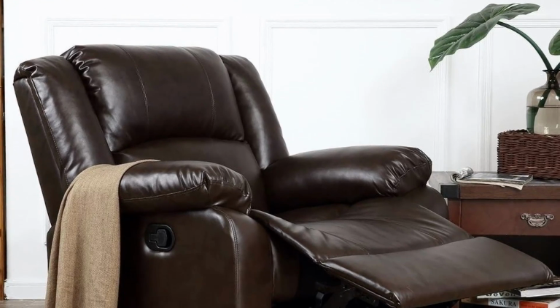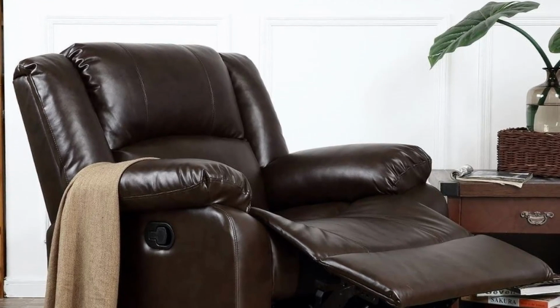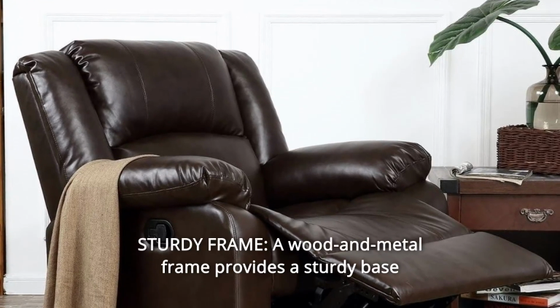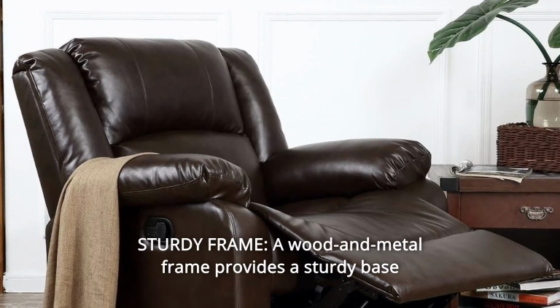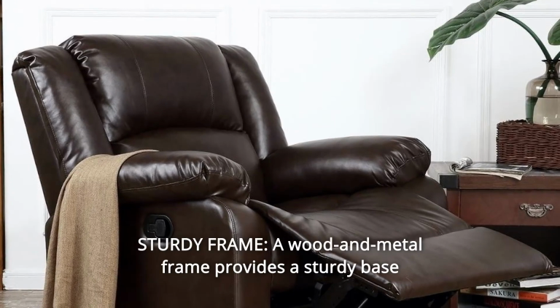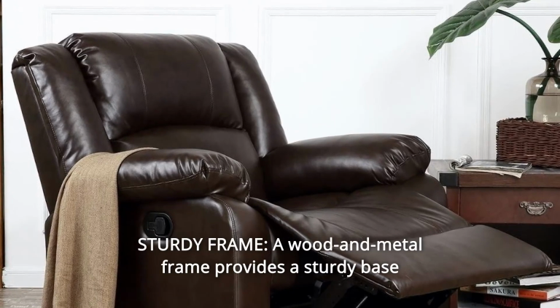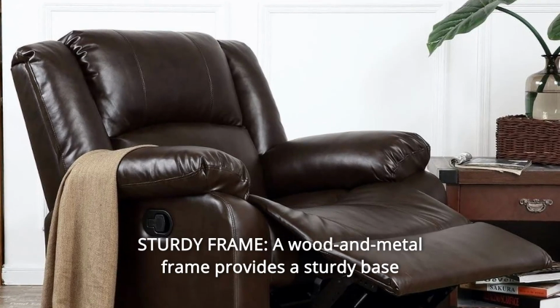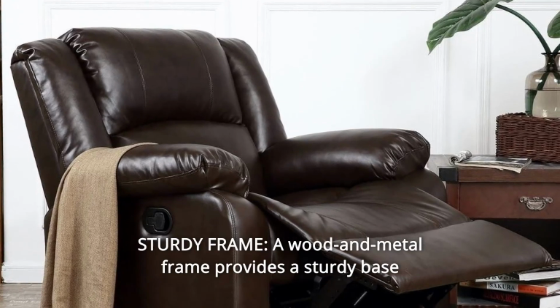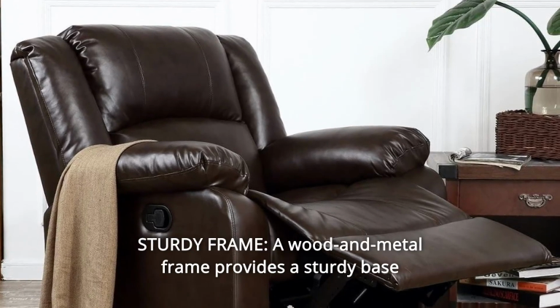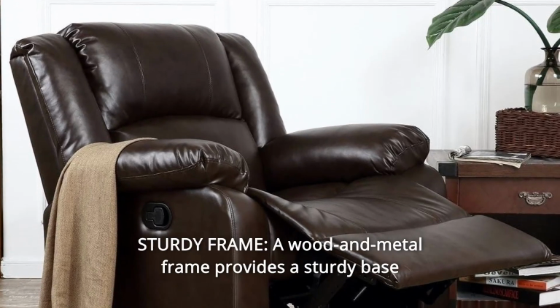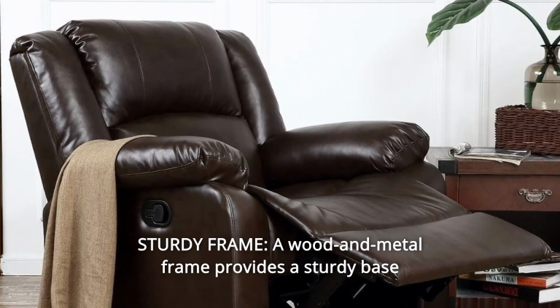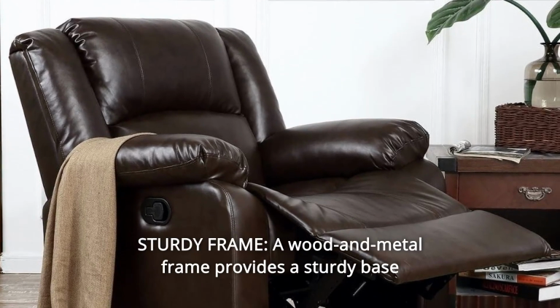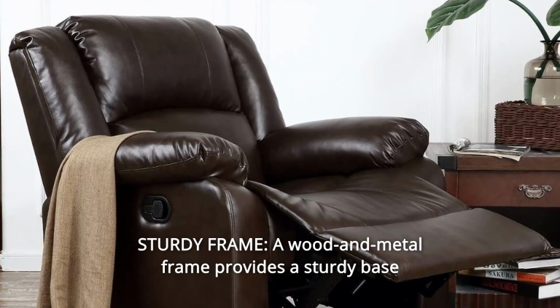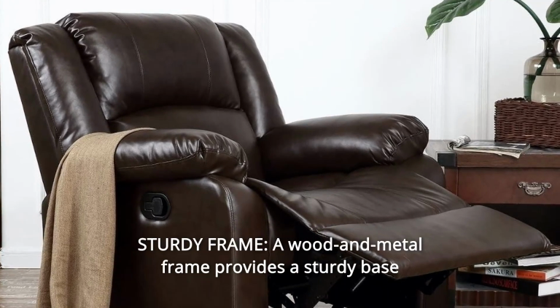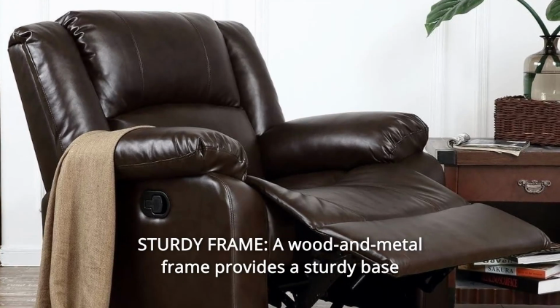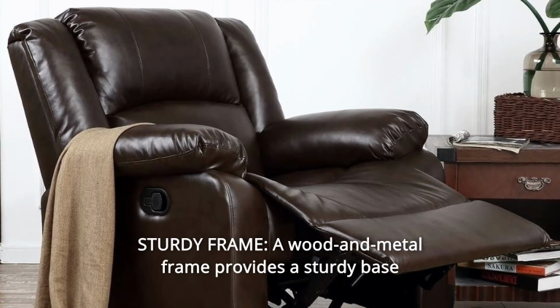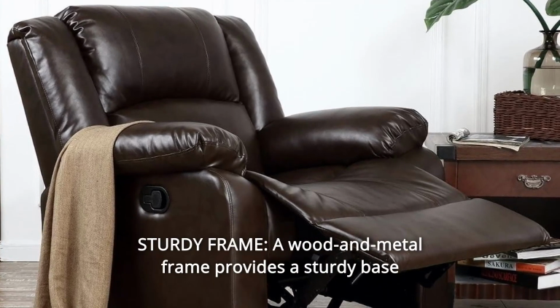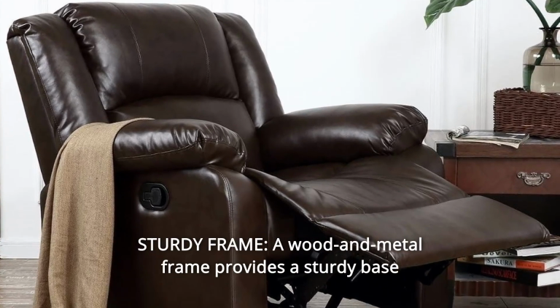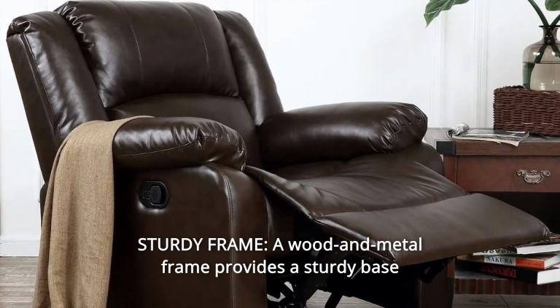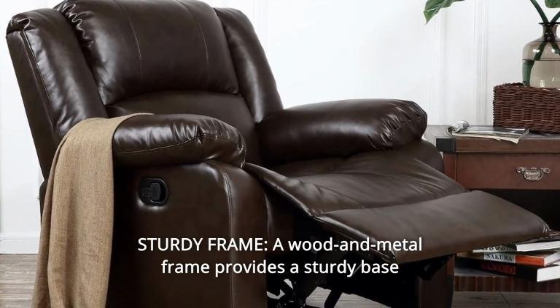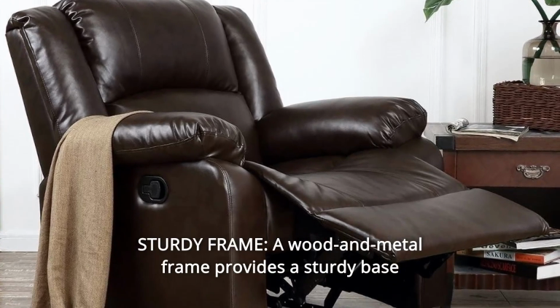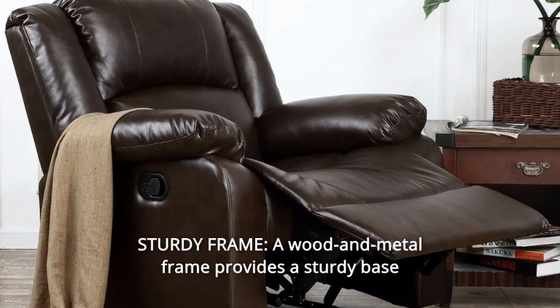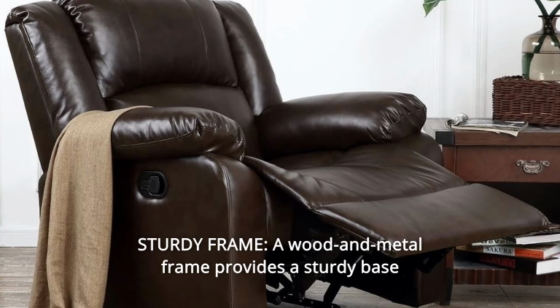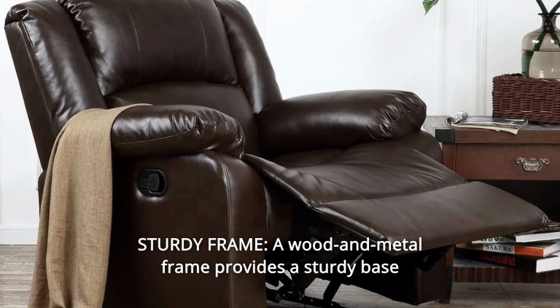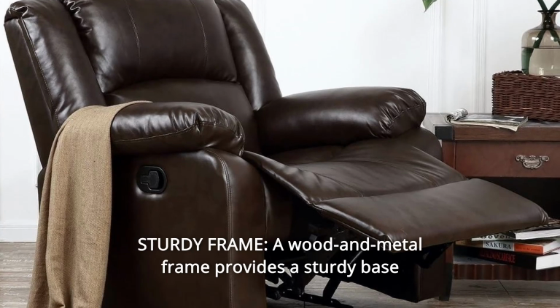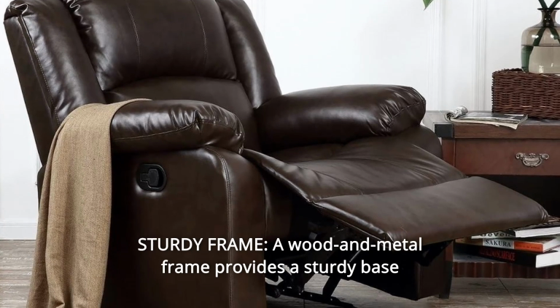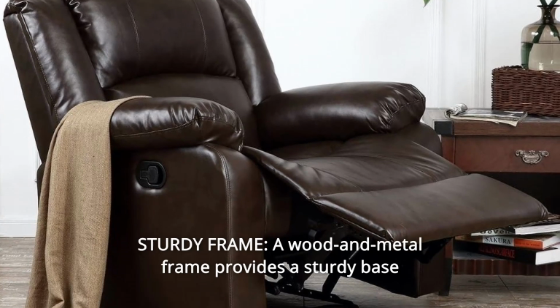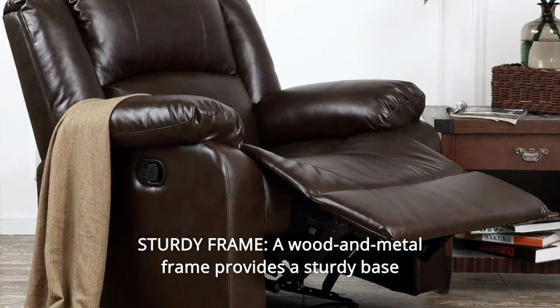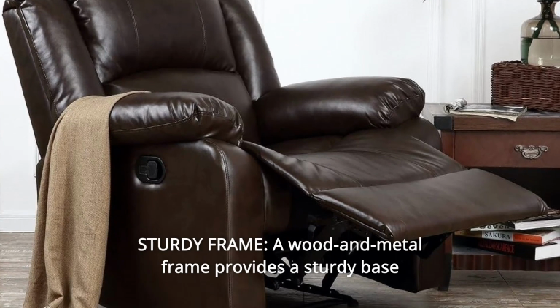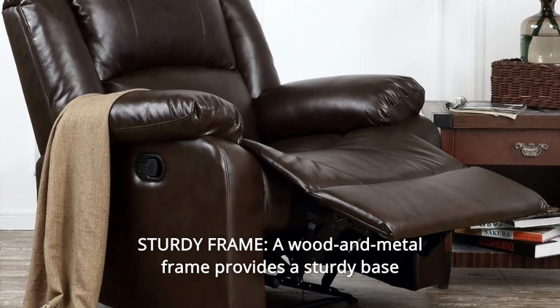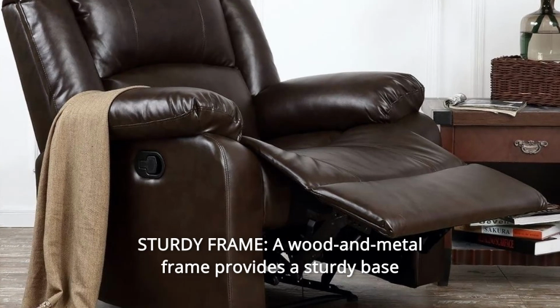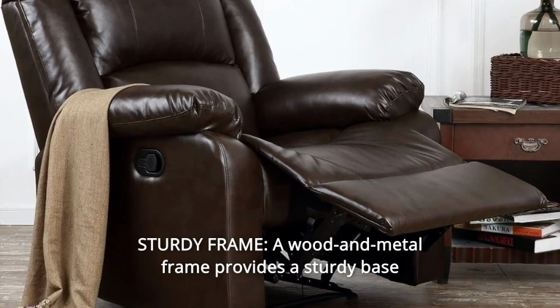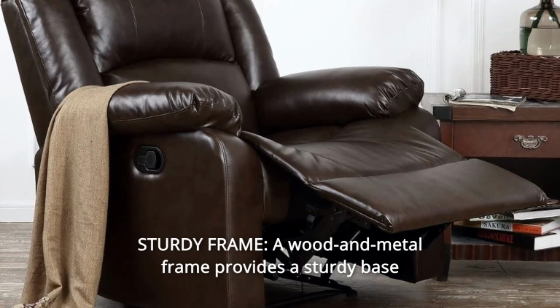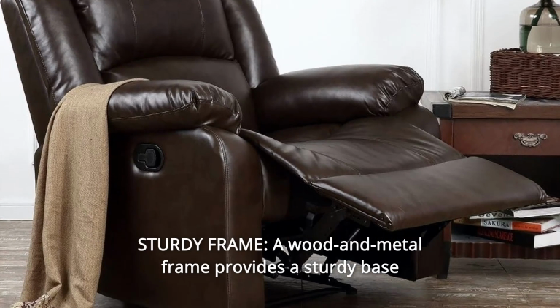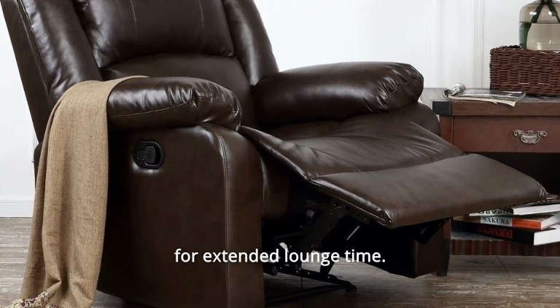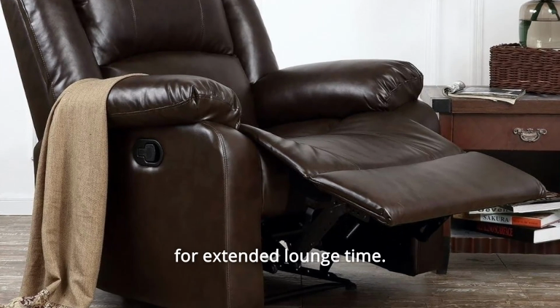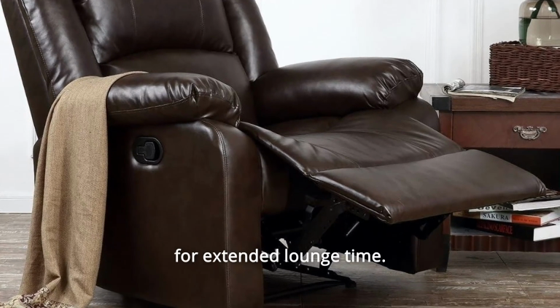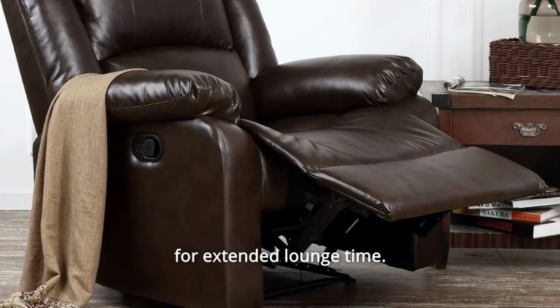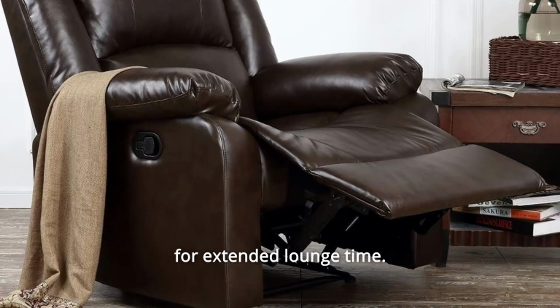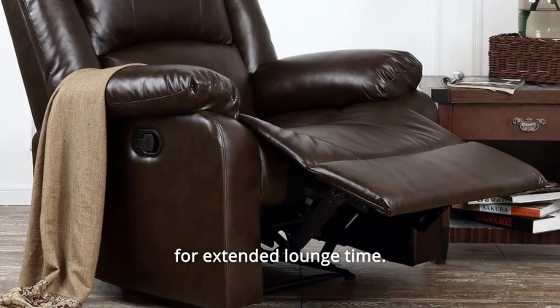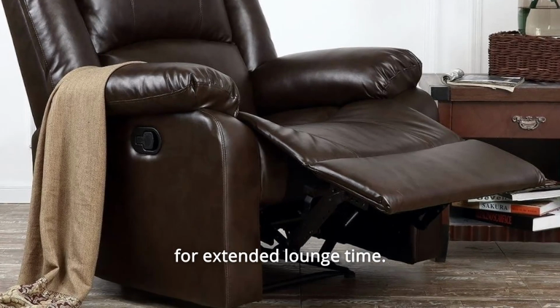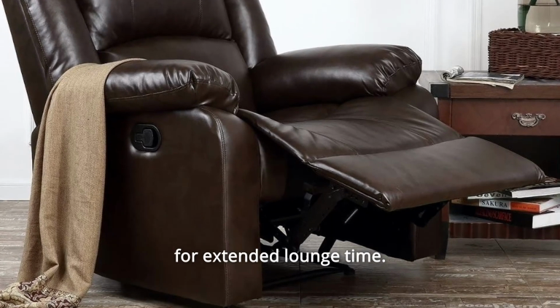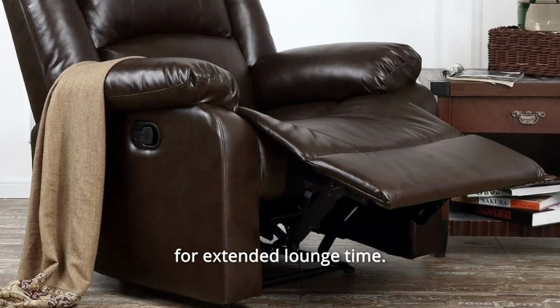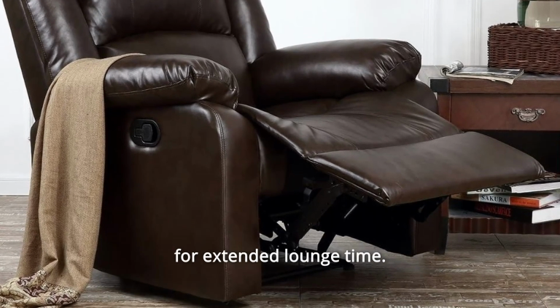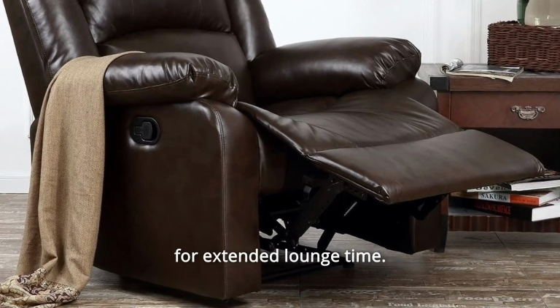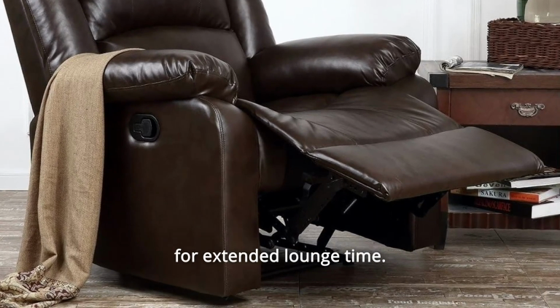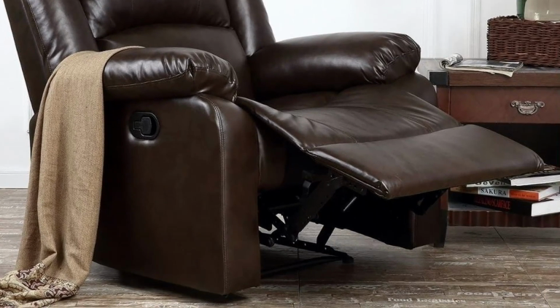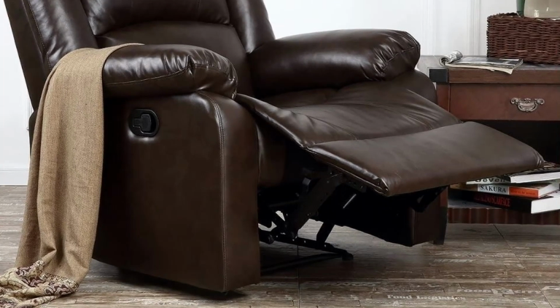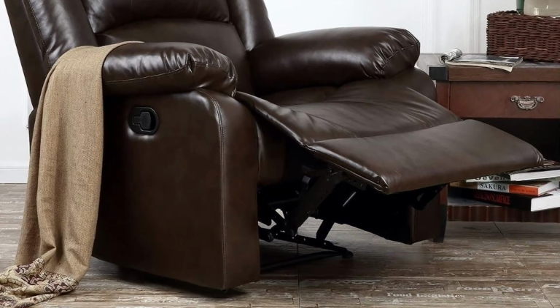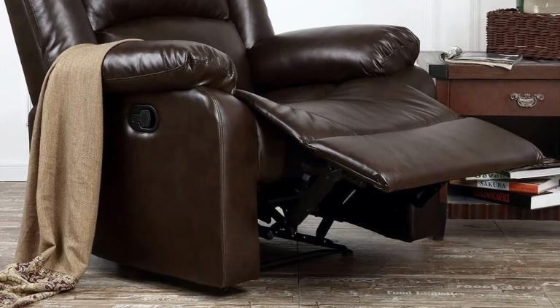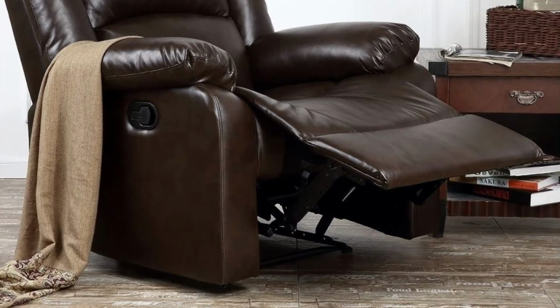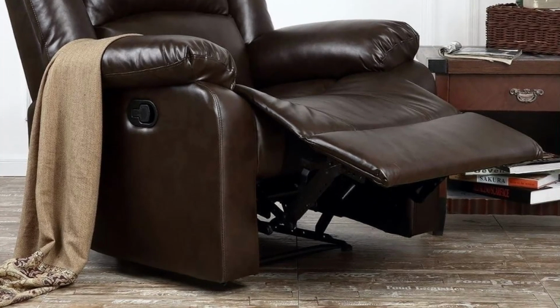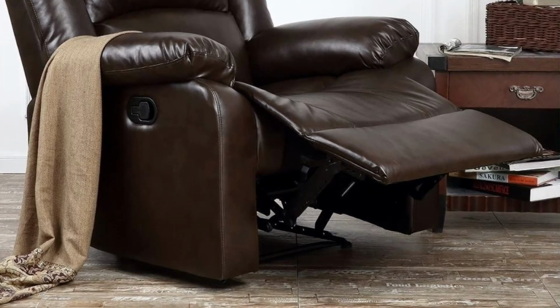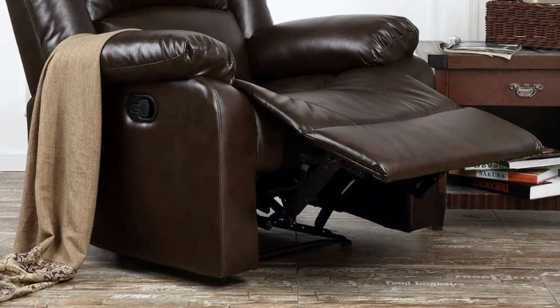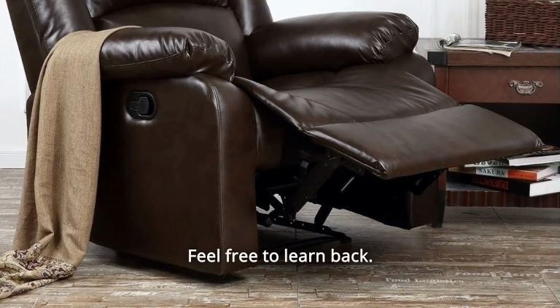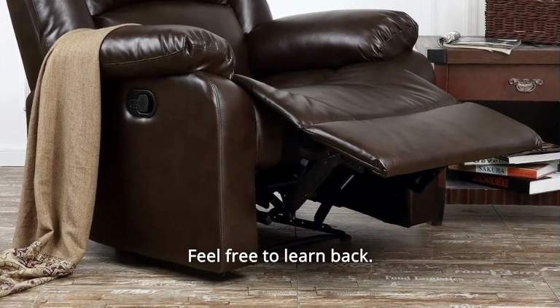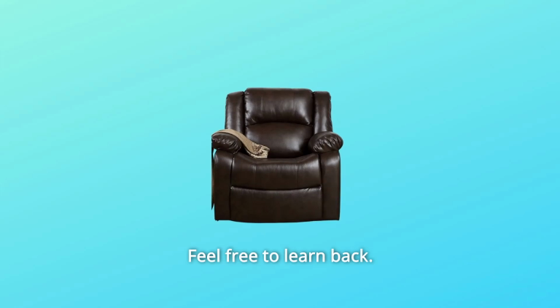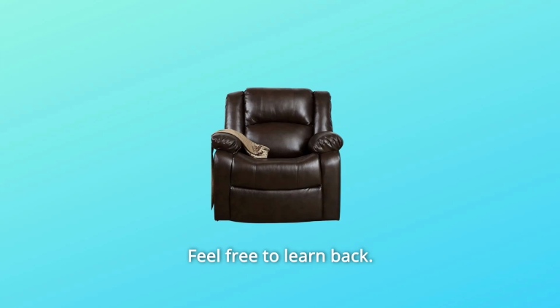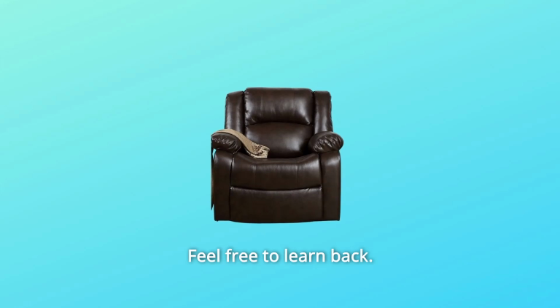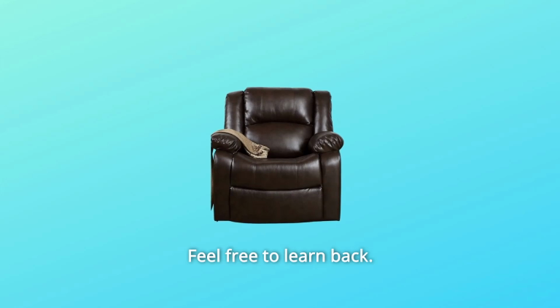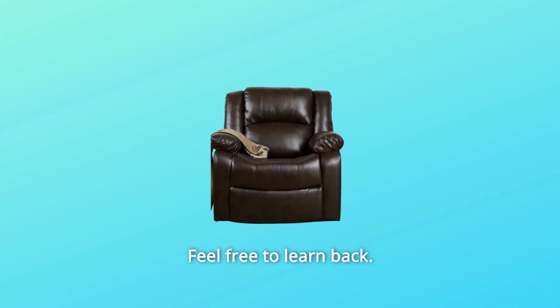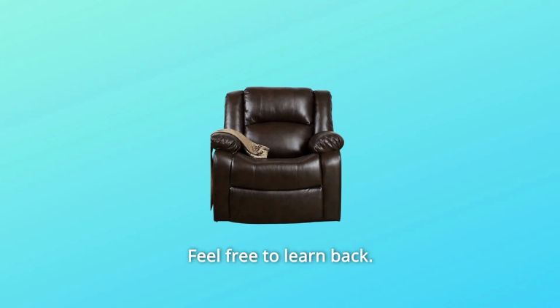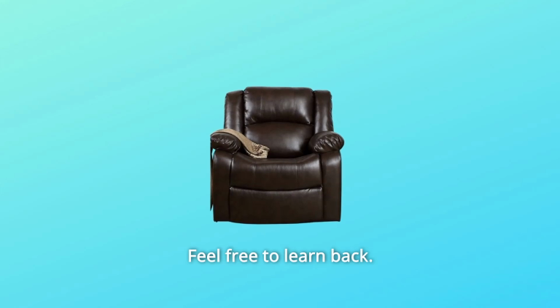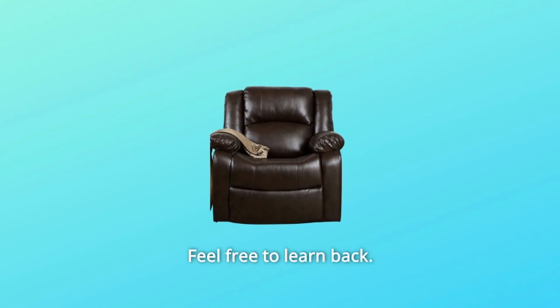Number 4: Sturdy Frame. A wood and metal frame provides a sturdy base for extended lounge time. Feel free to lean back.